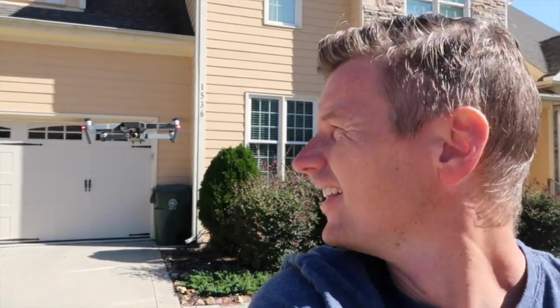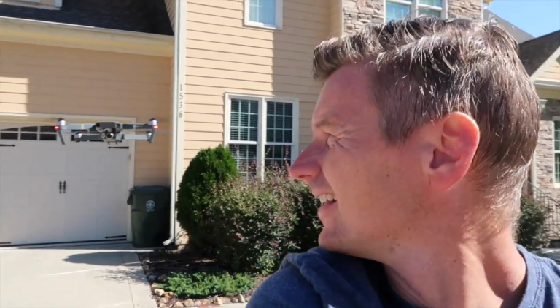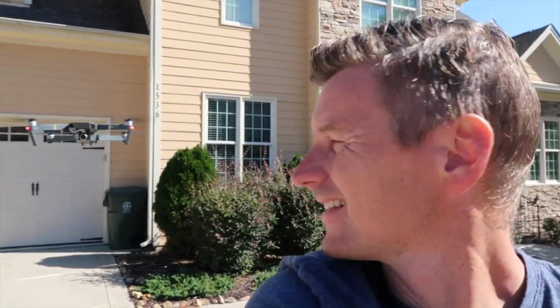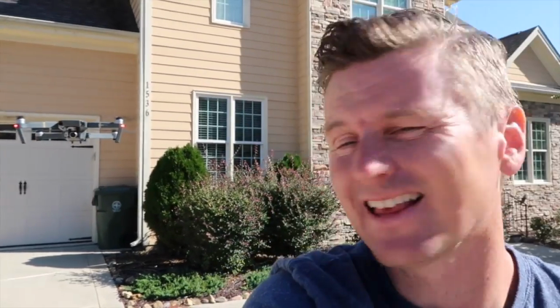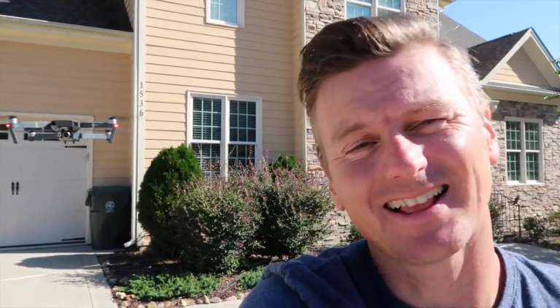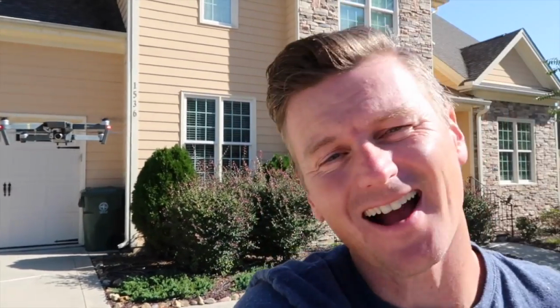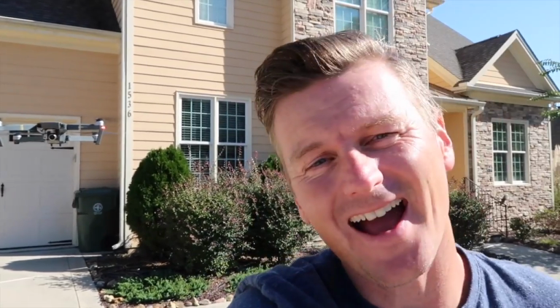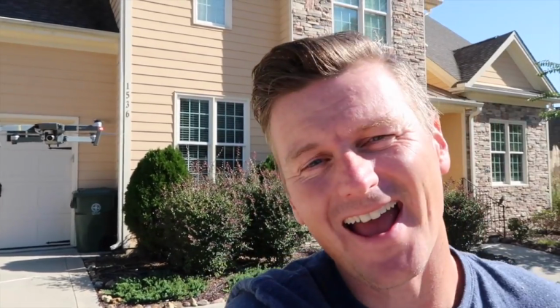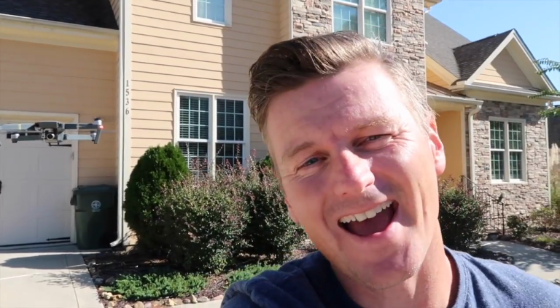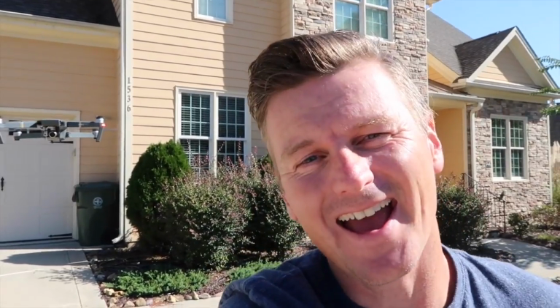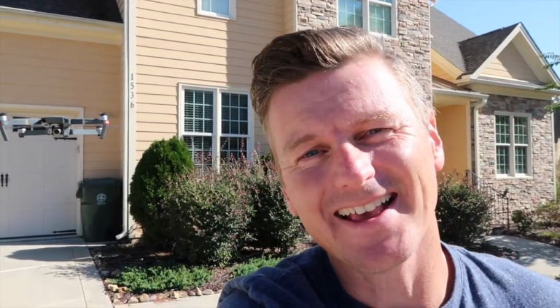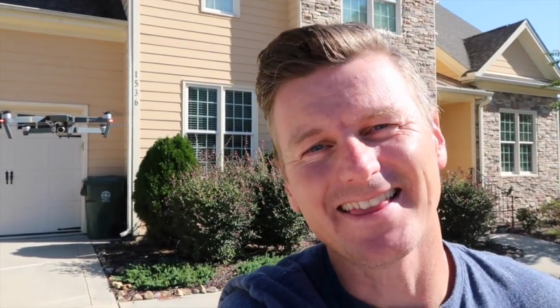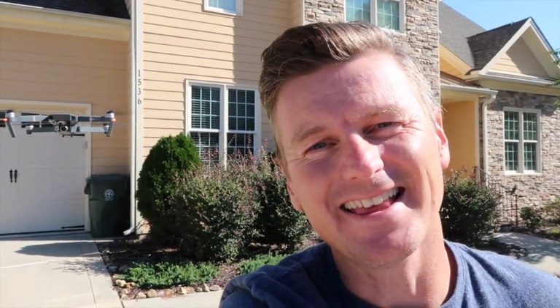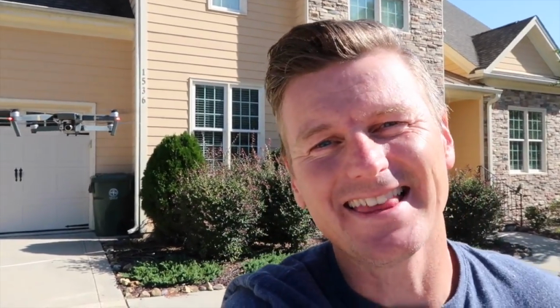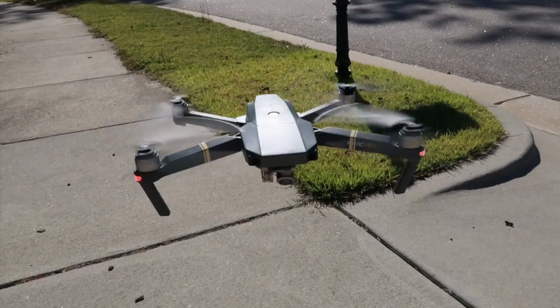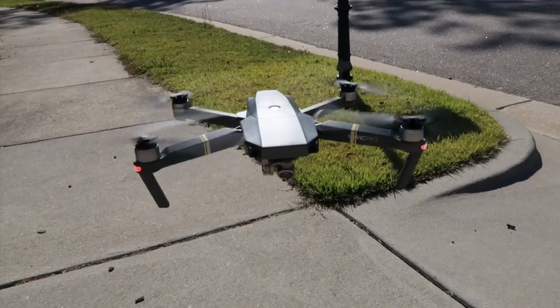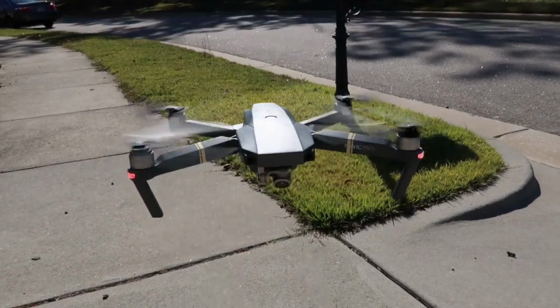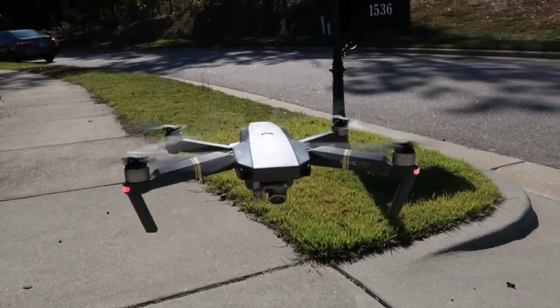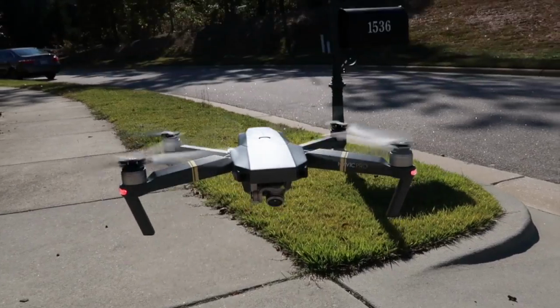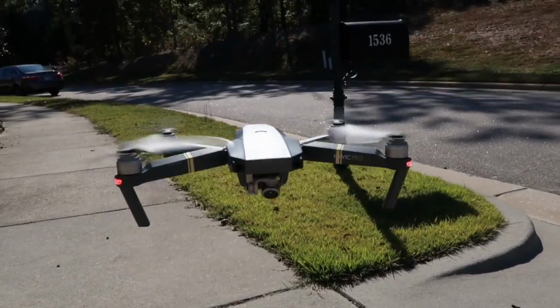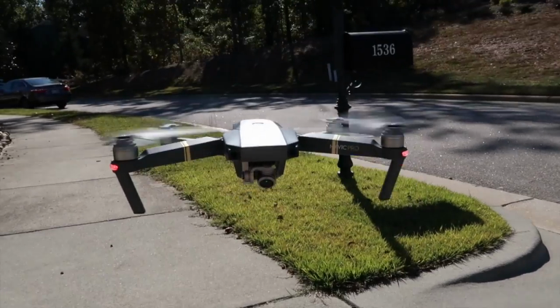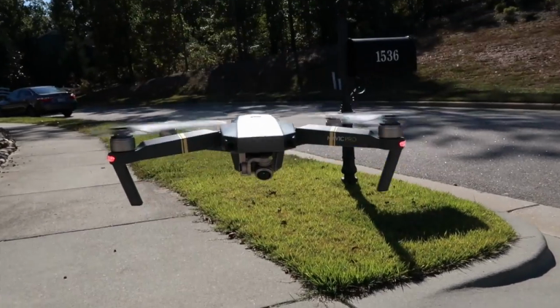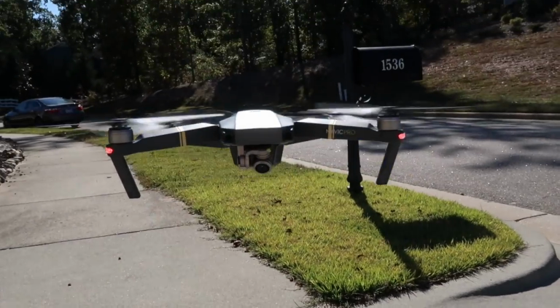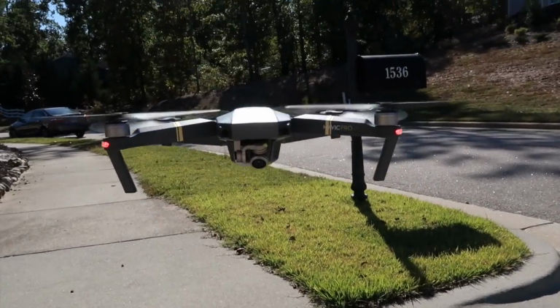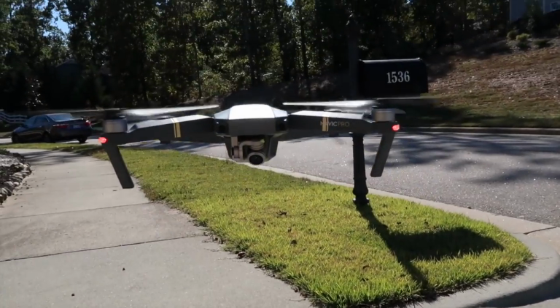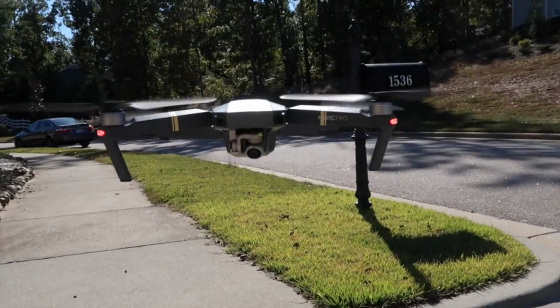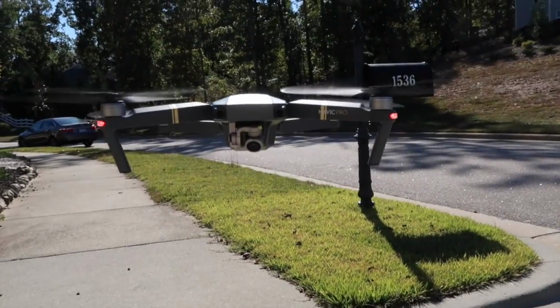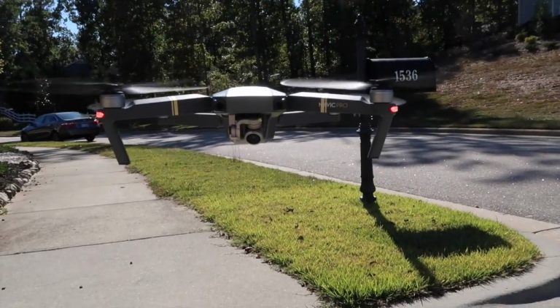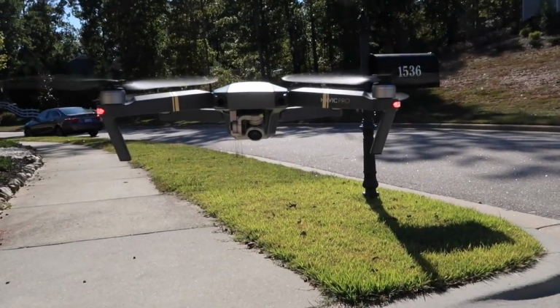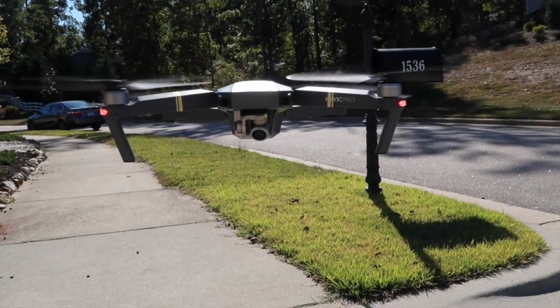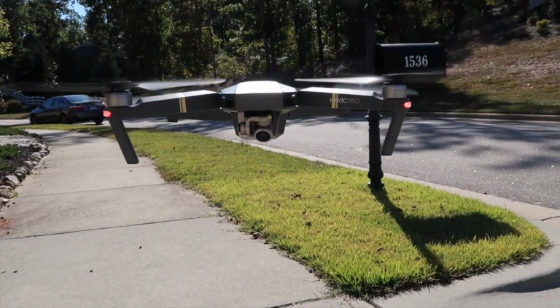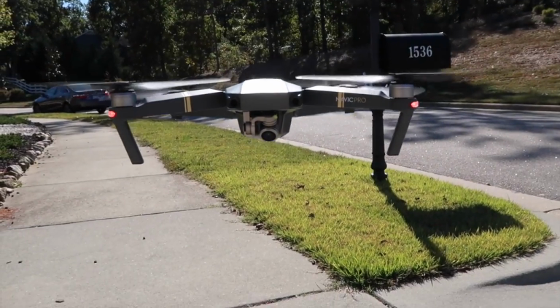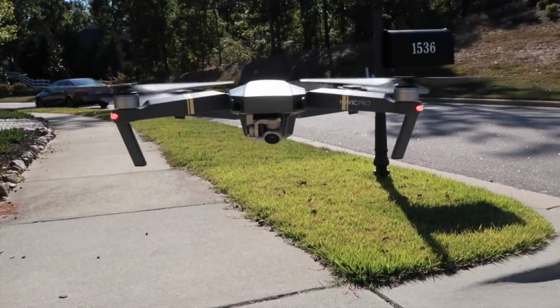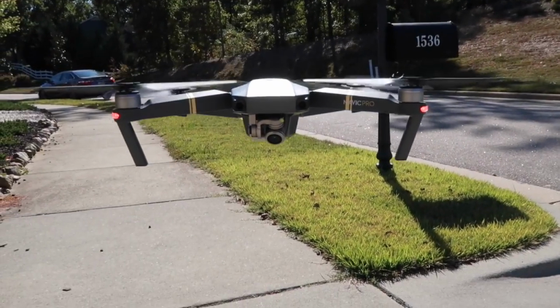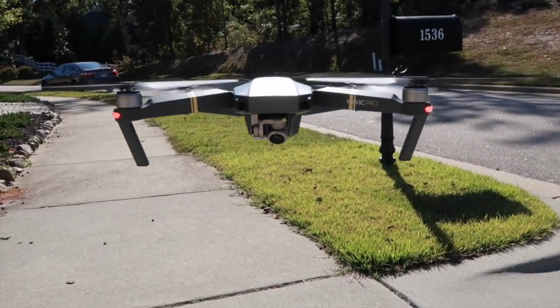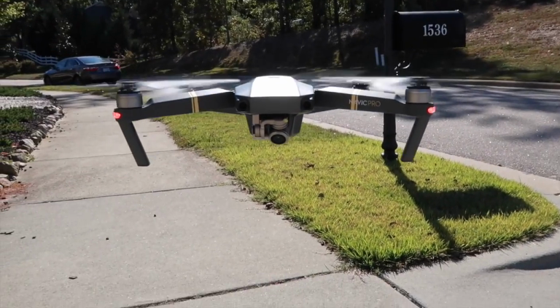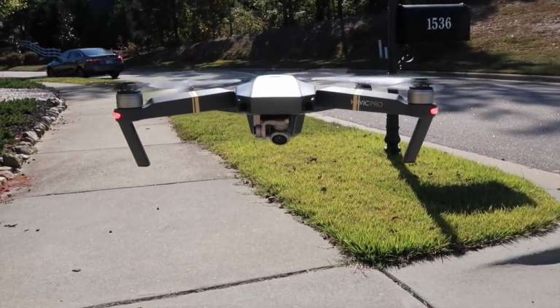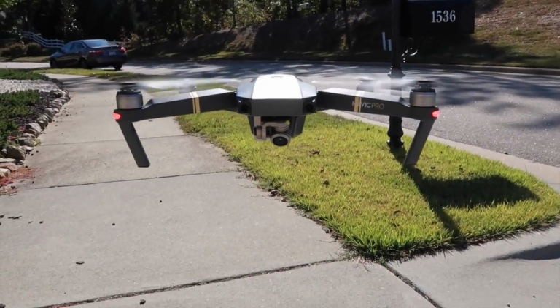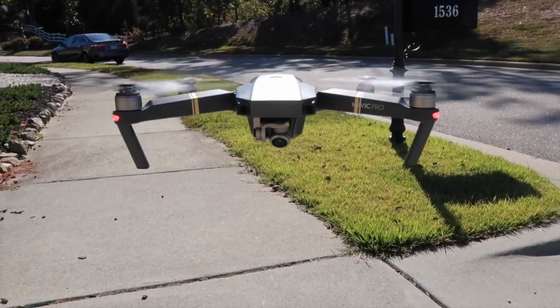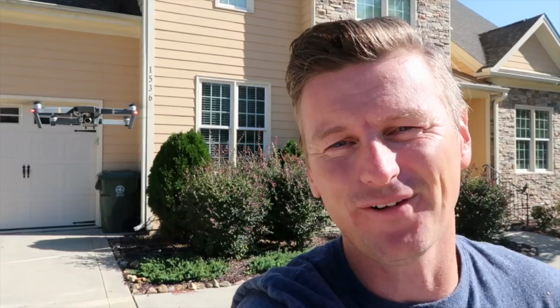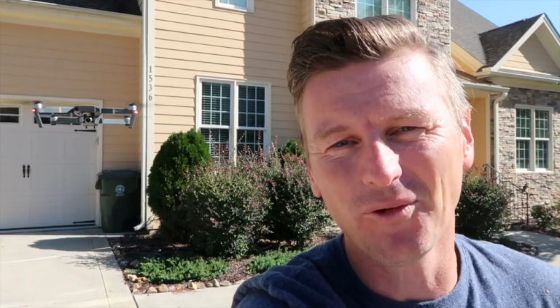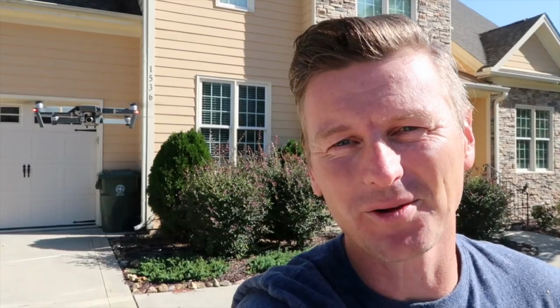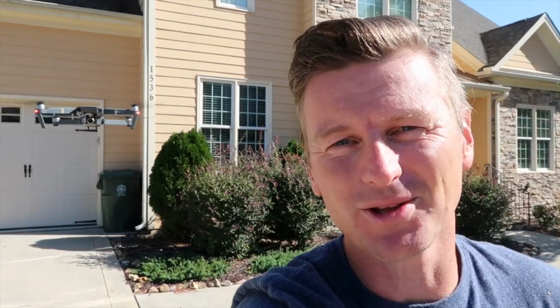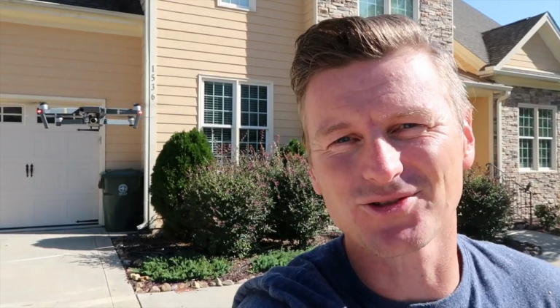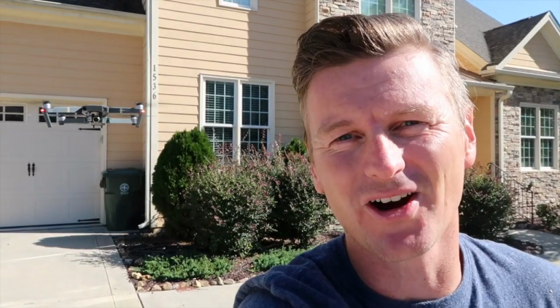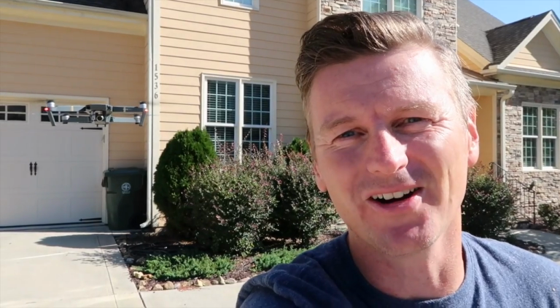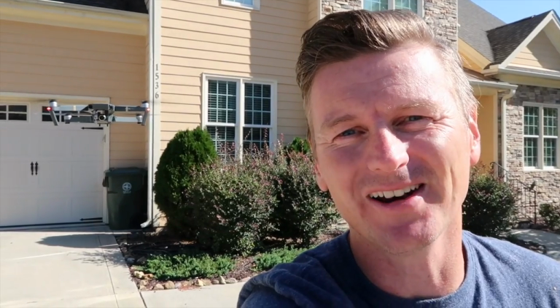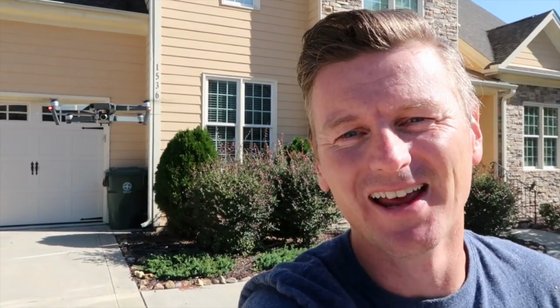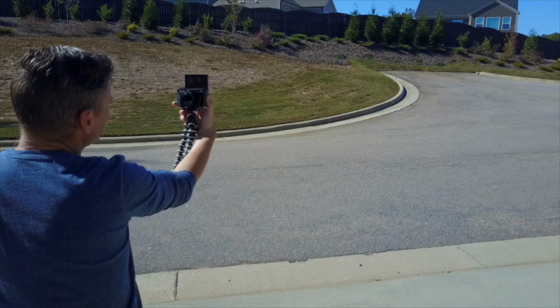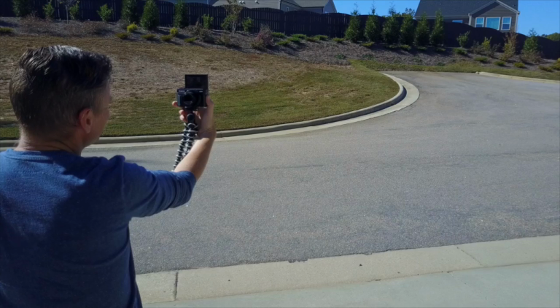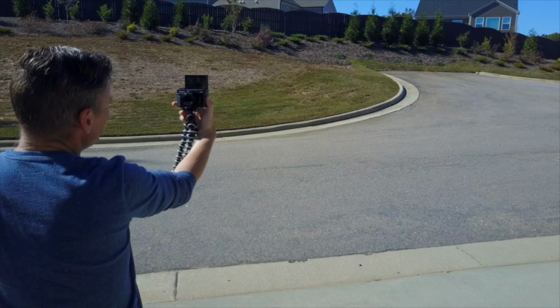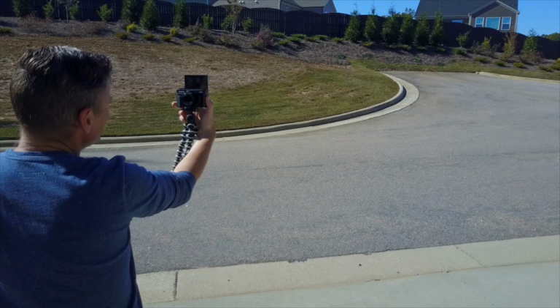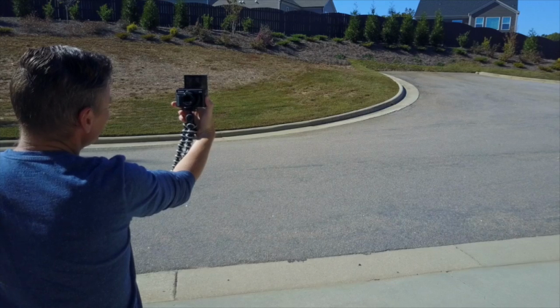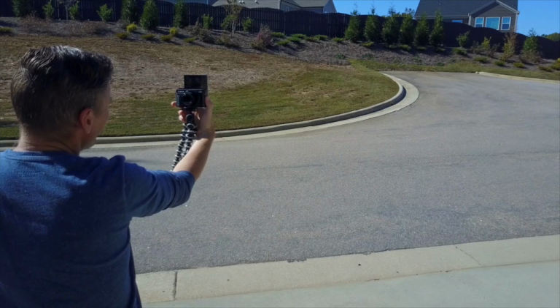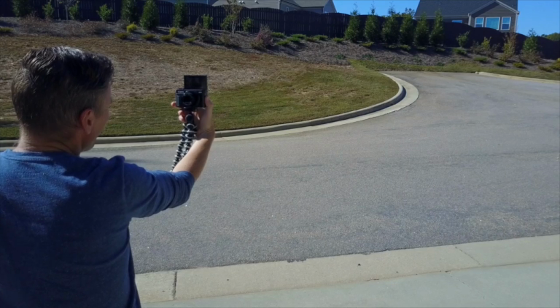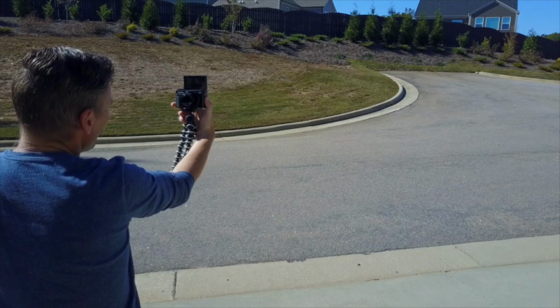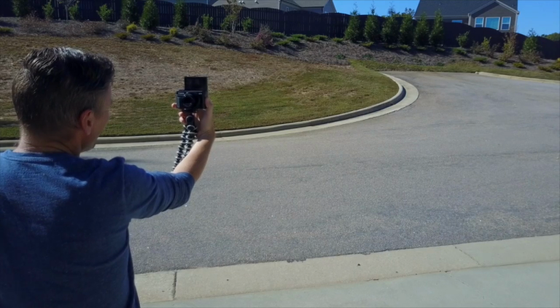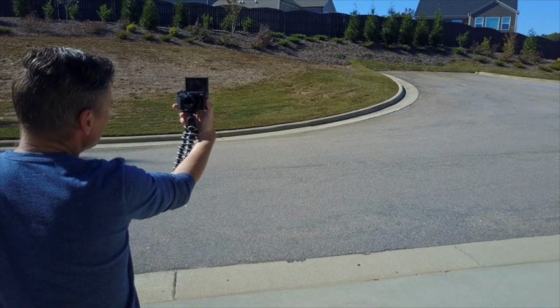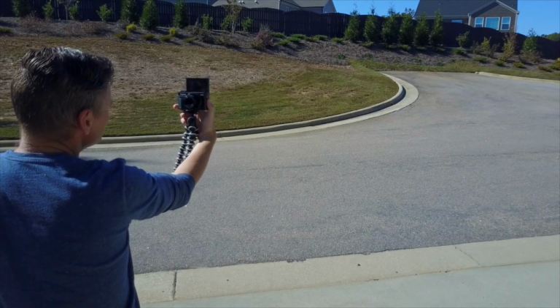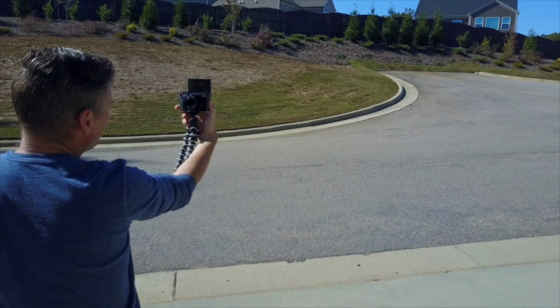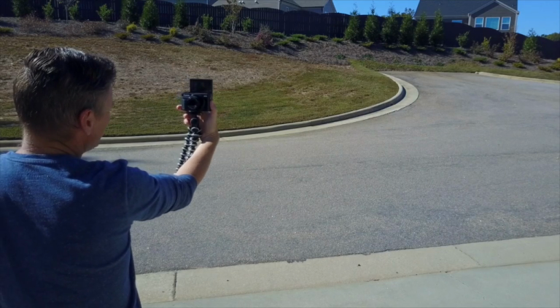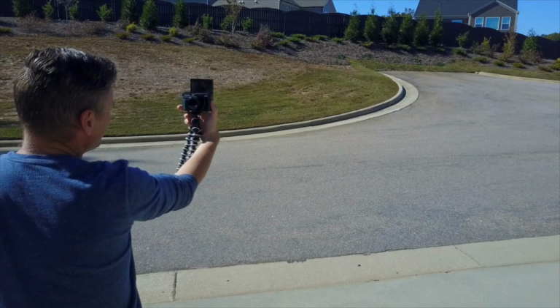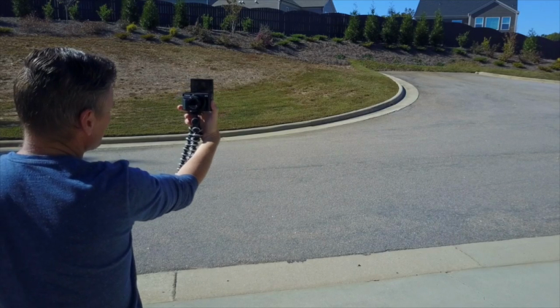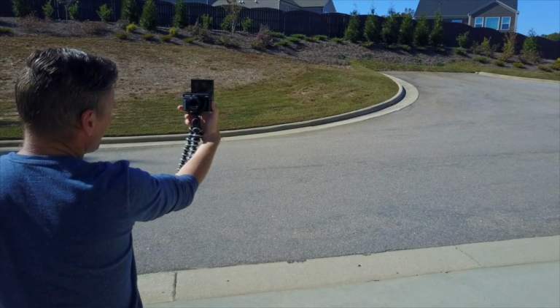This little guy here is the DJI Mavic Pro. It's a brand new foldable drone and I'm going to give it a quick test drive.